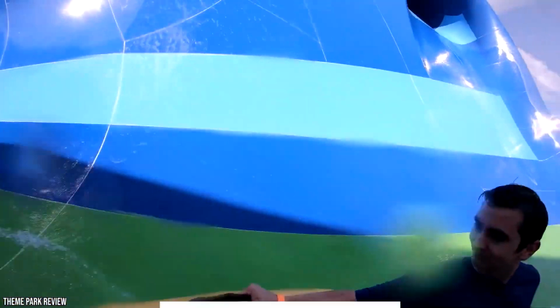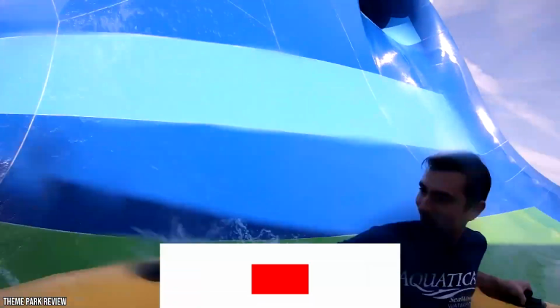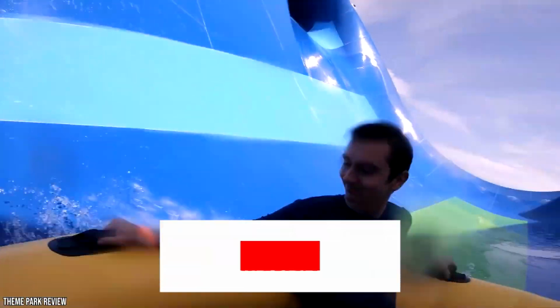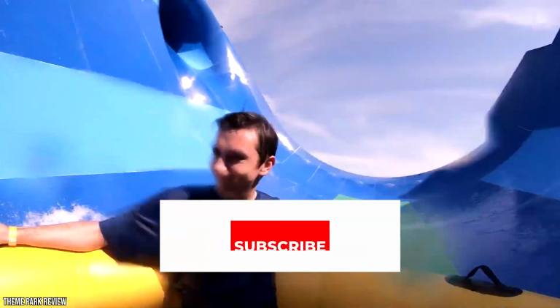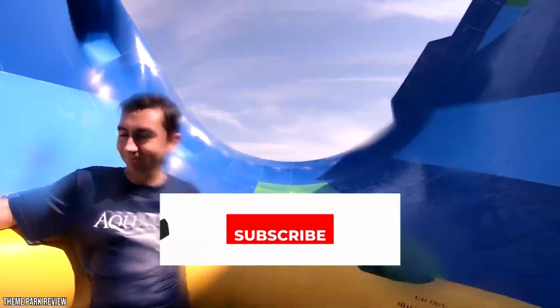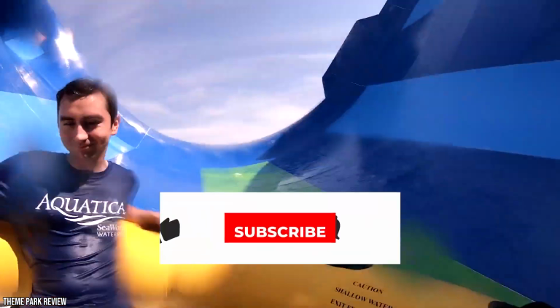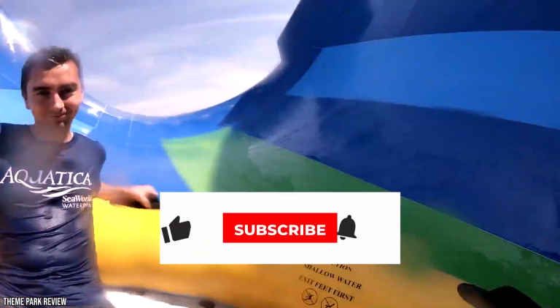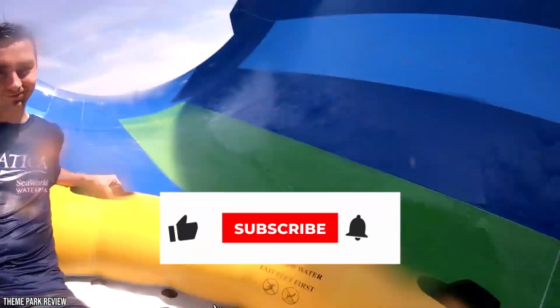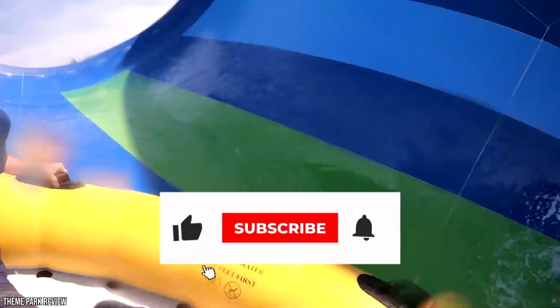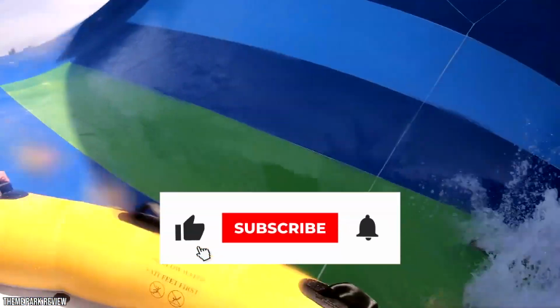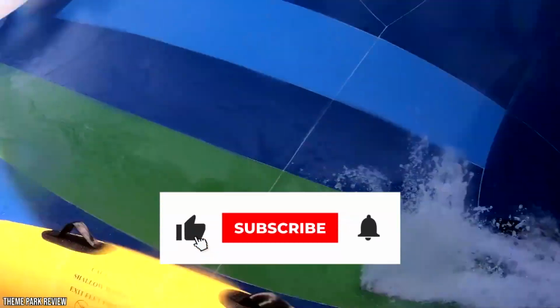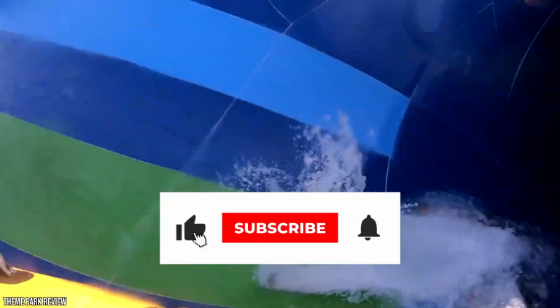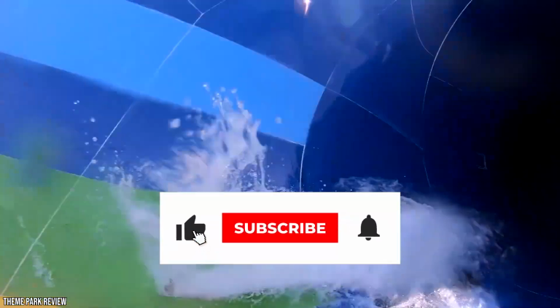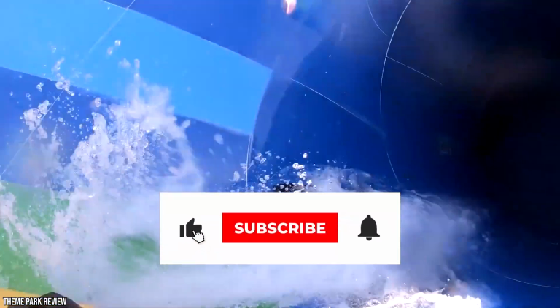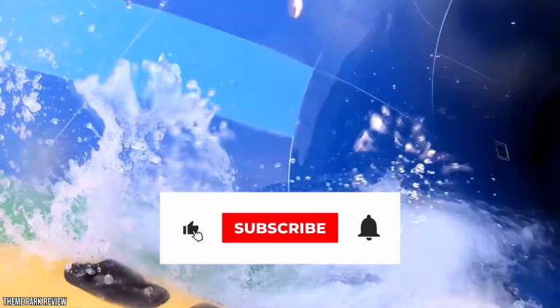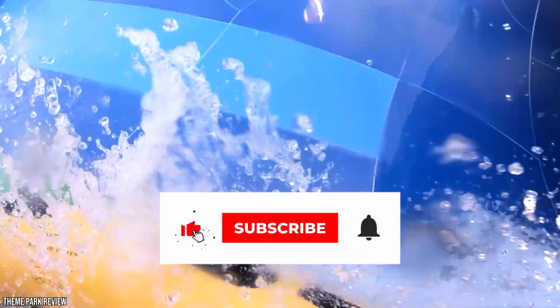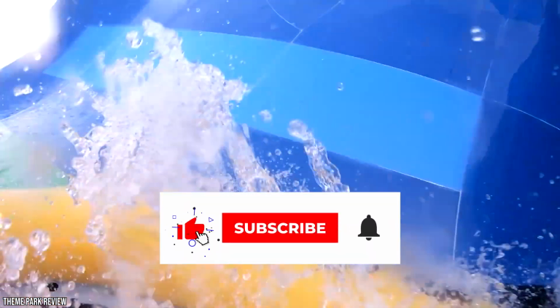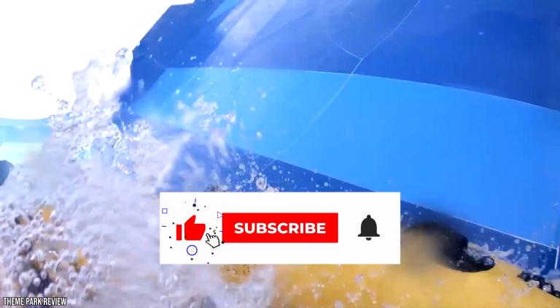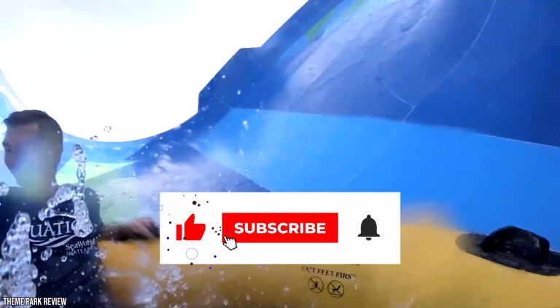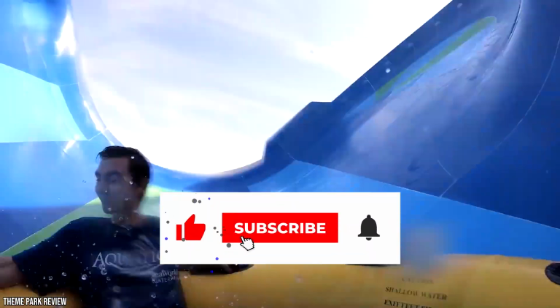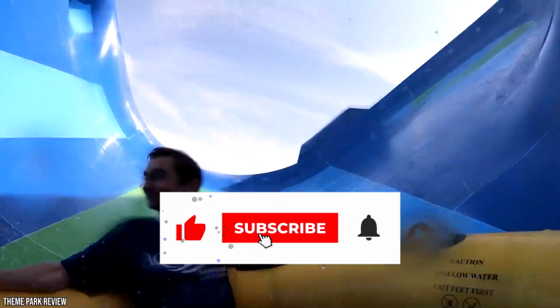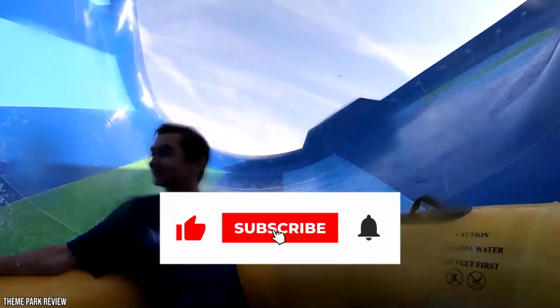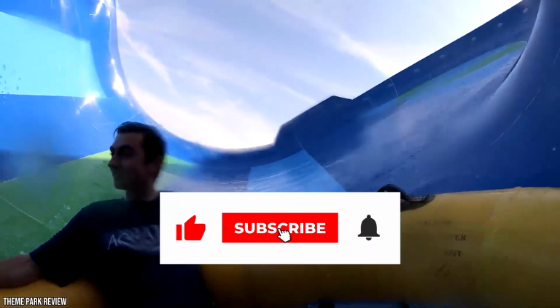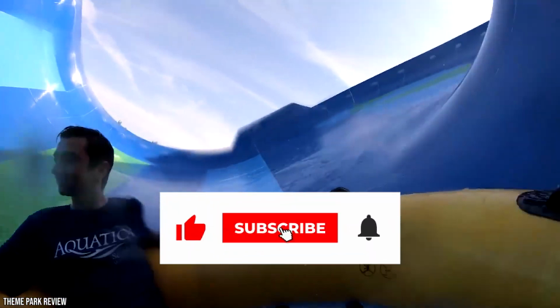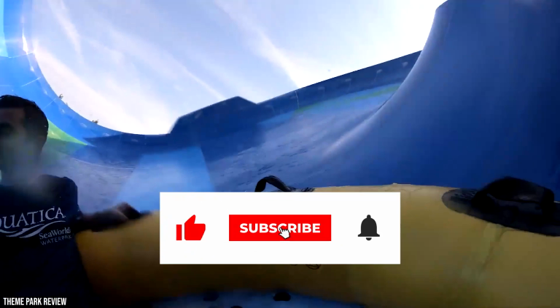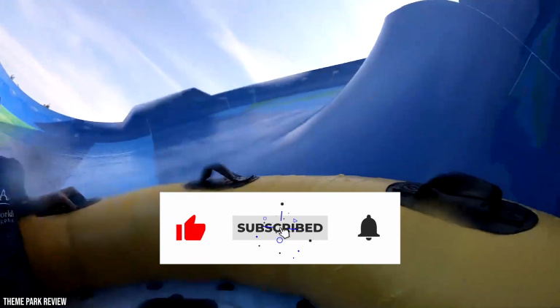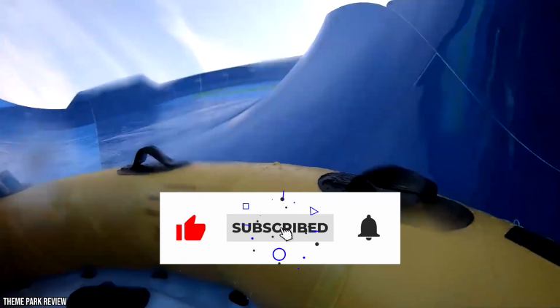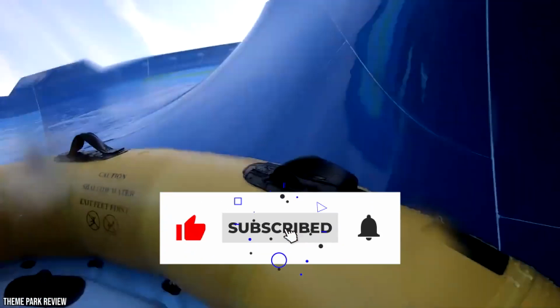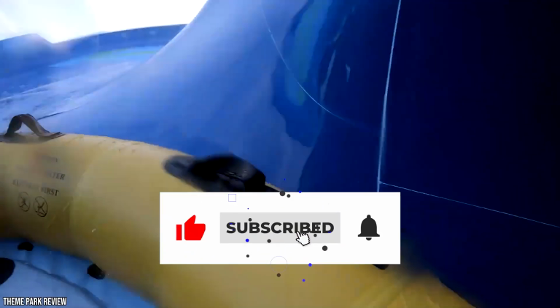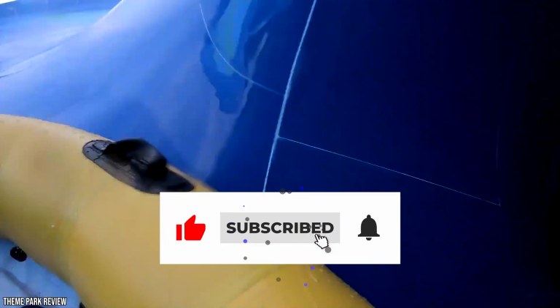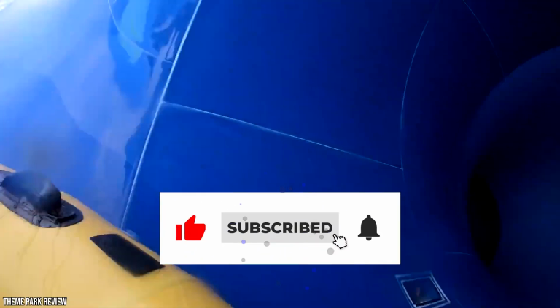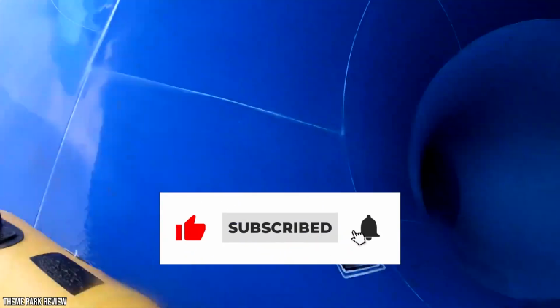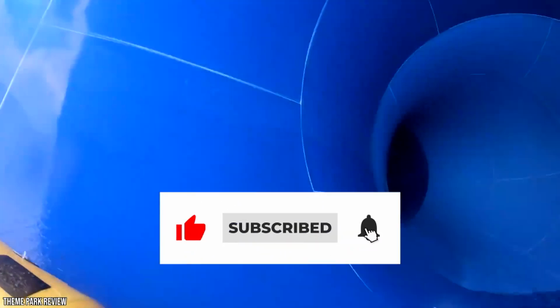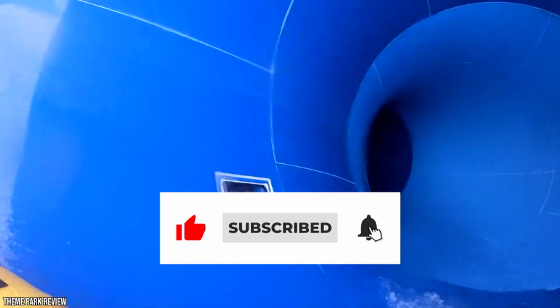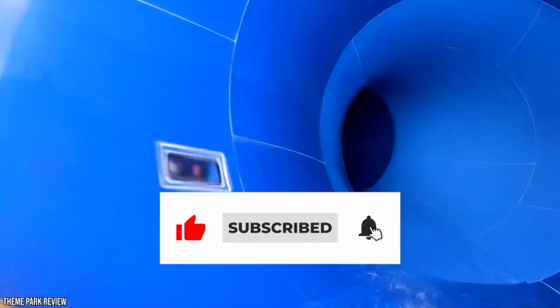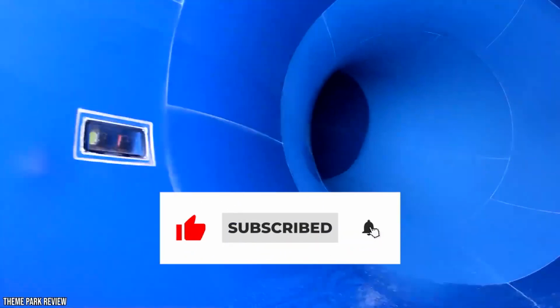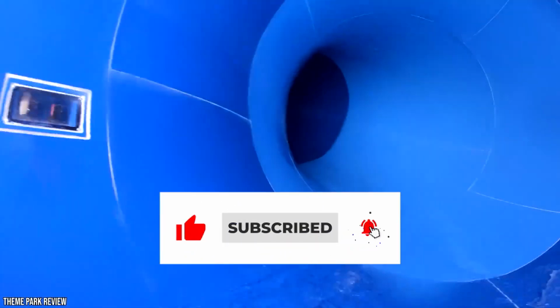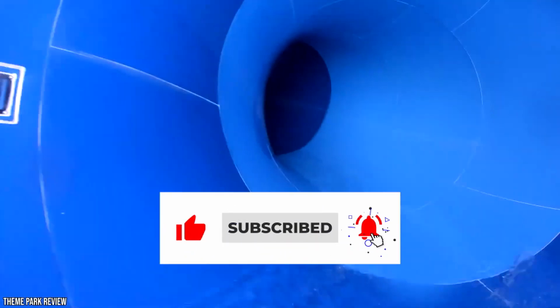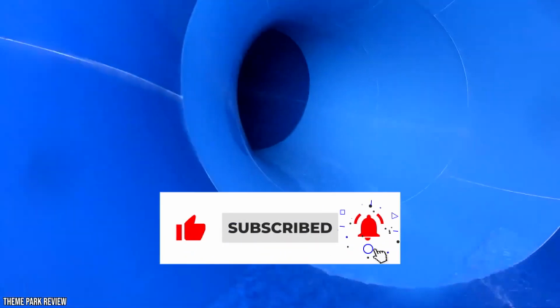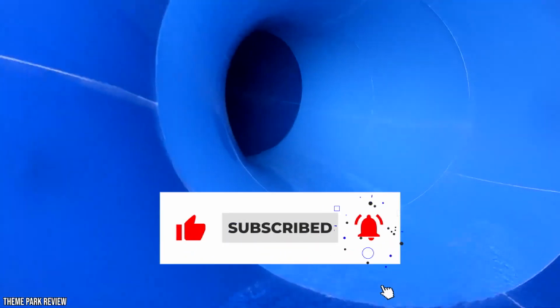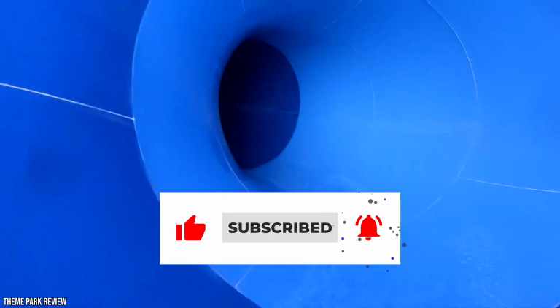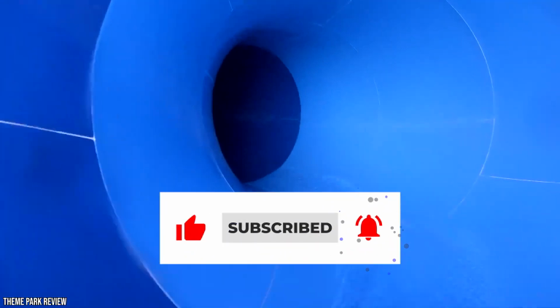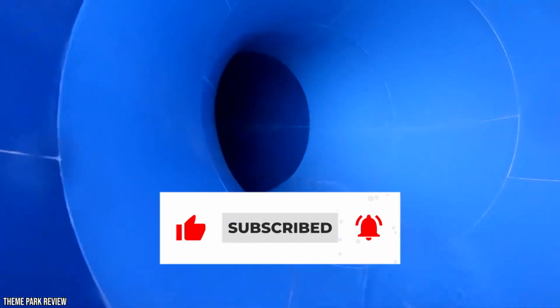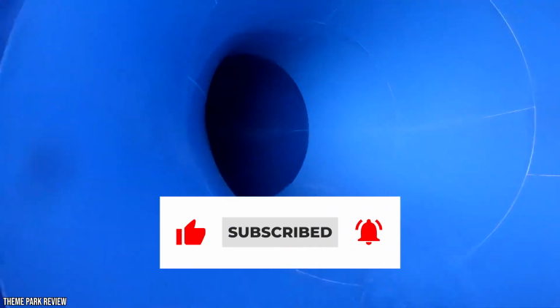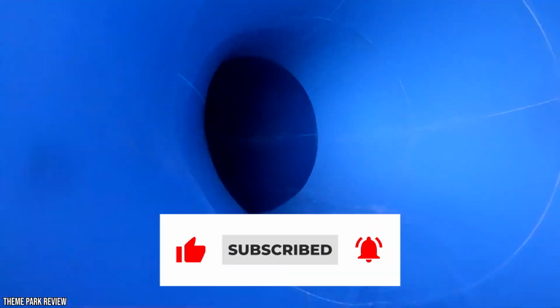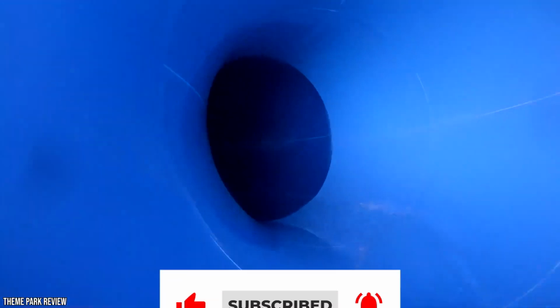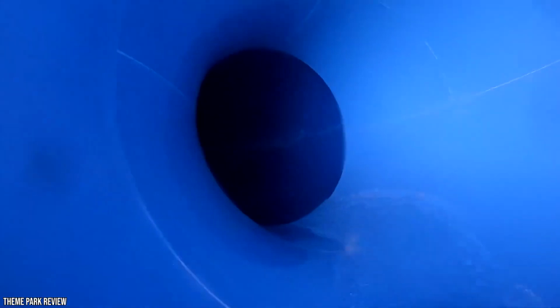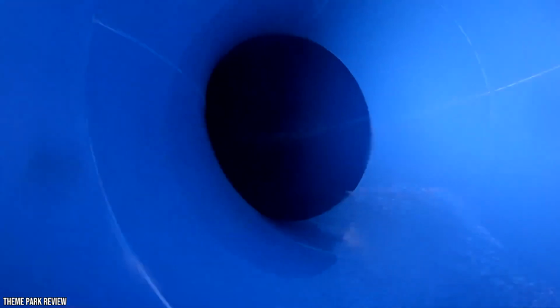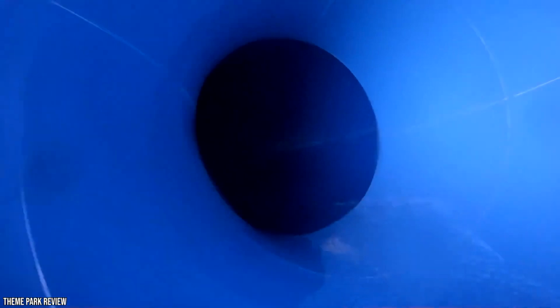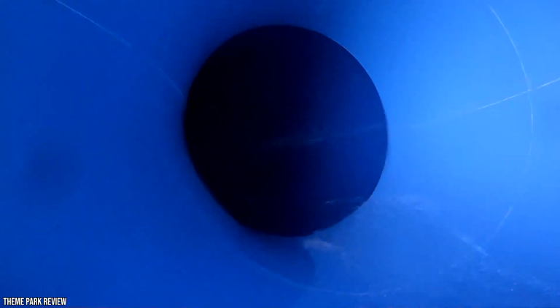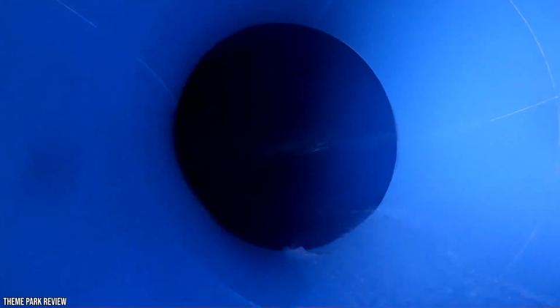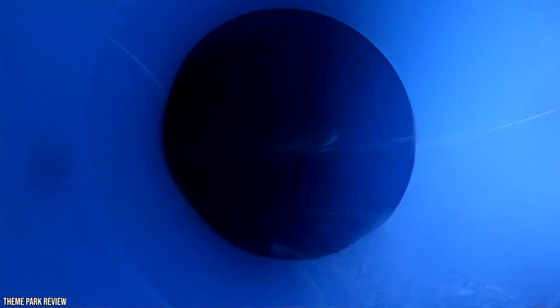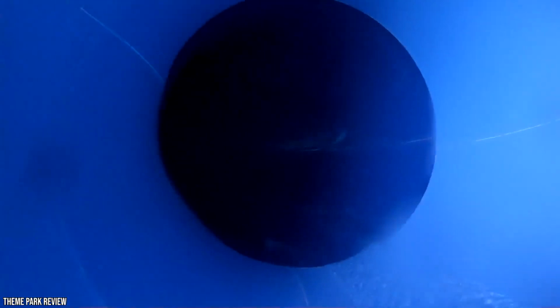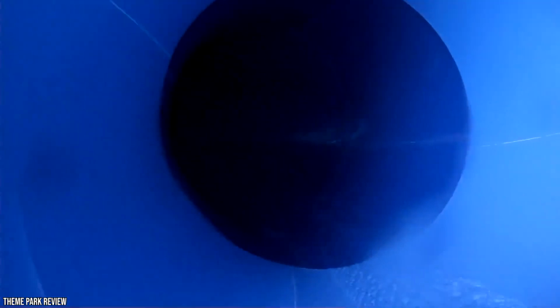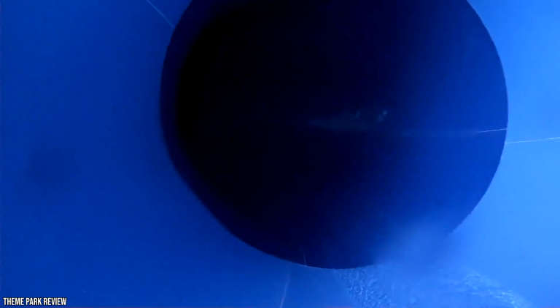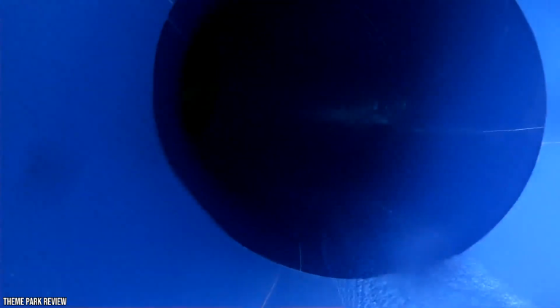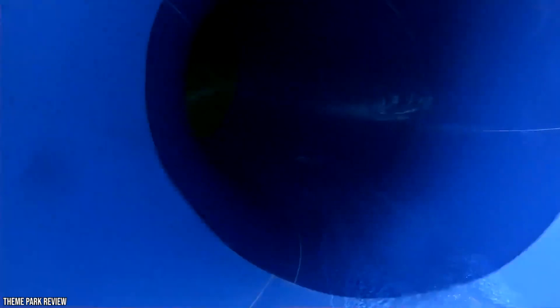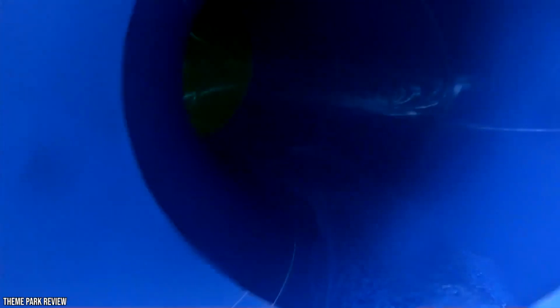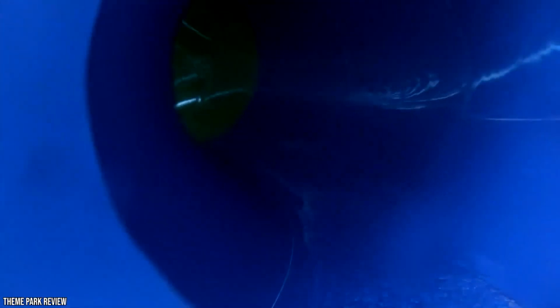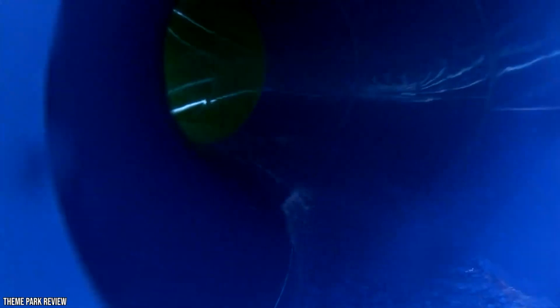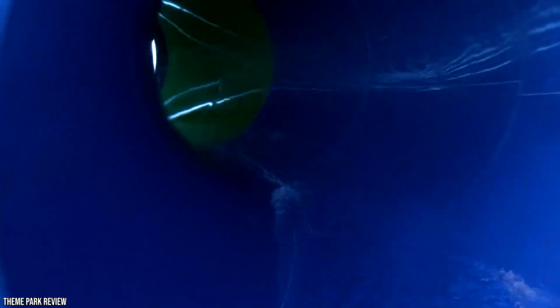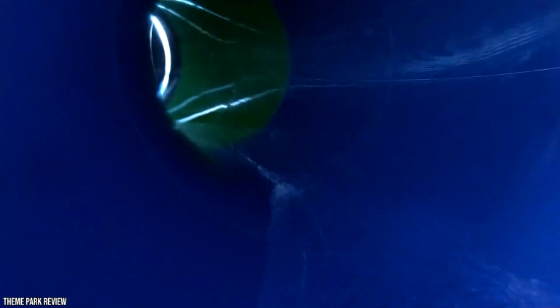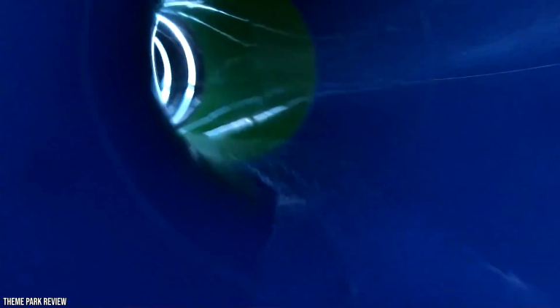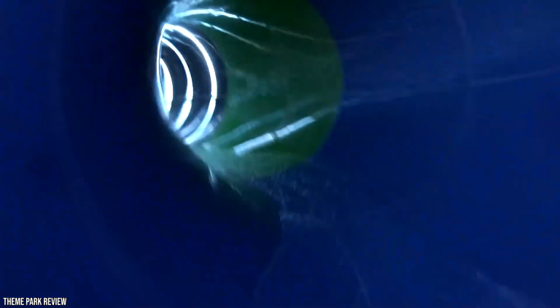Before we tell you more about the best rides at Aquatica Orlando, be sure to give this video a like and subscribe to Vucation if you haven't already.